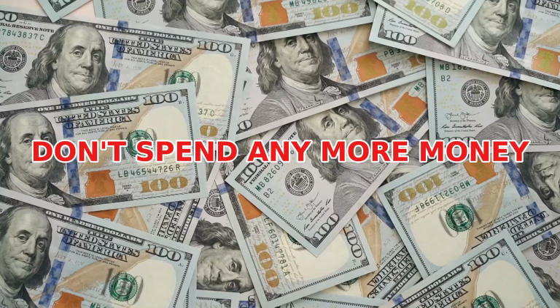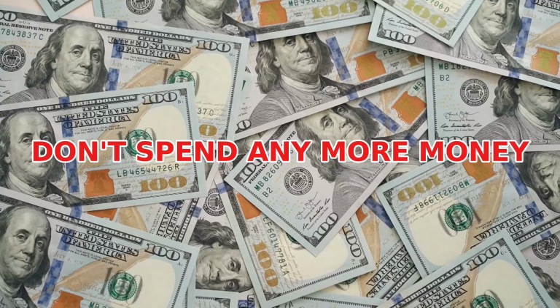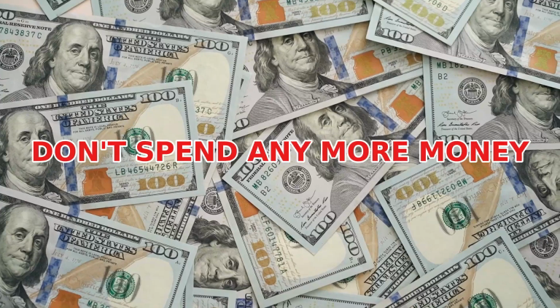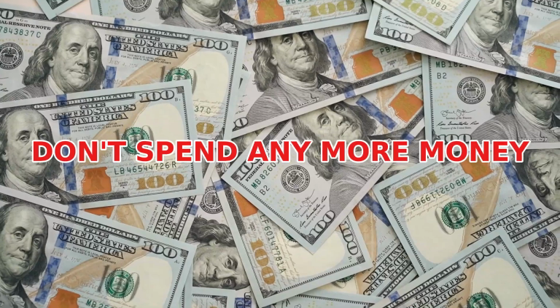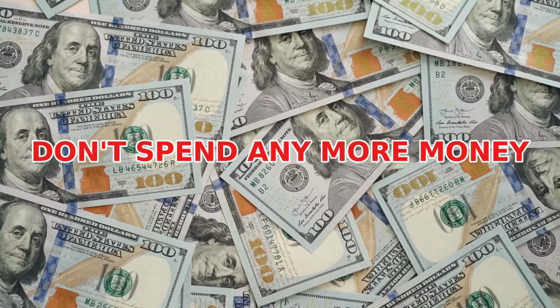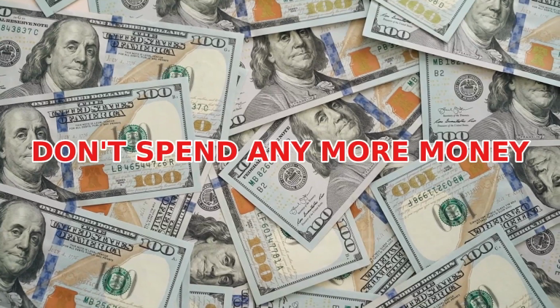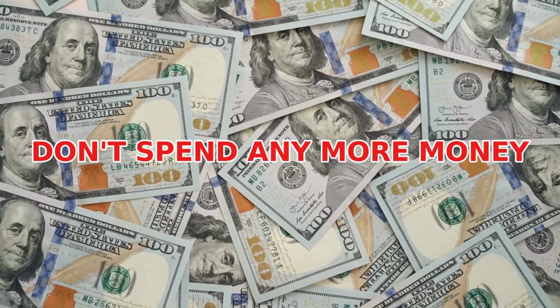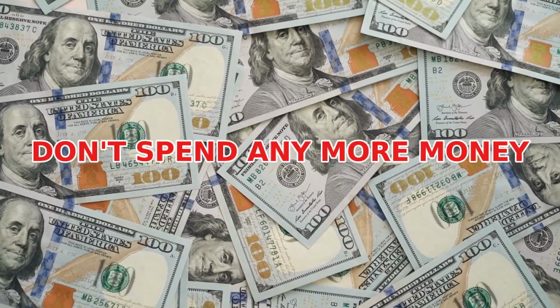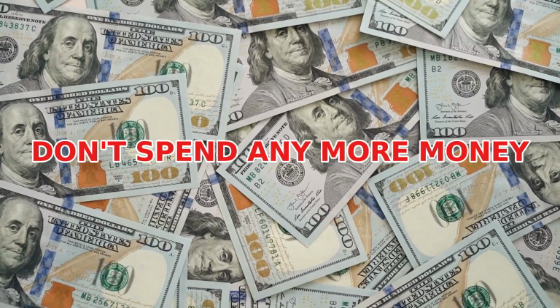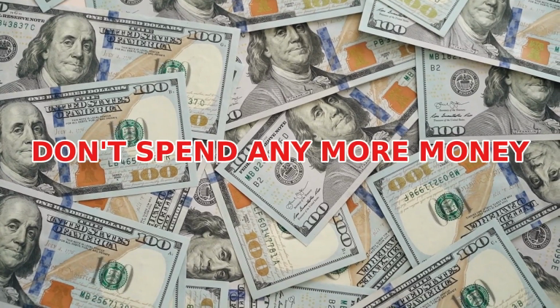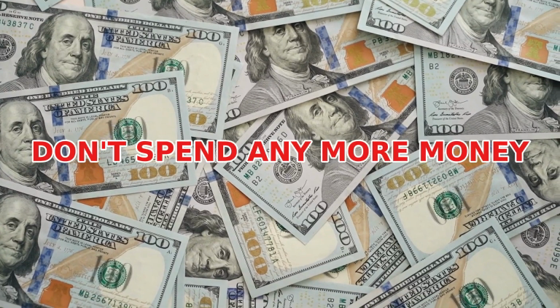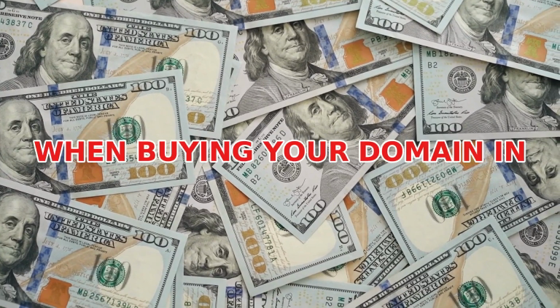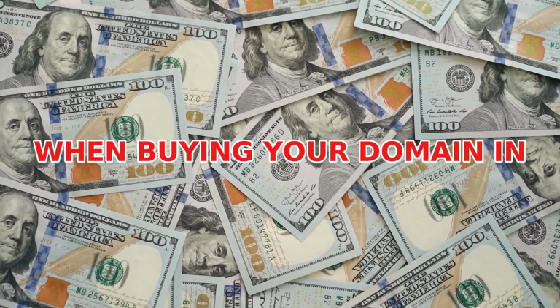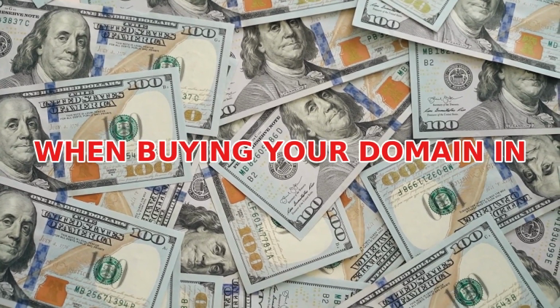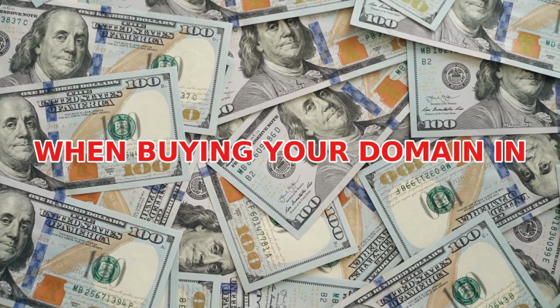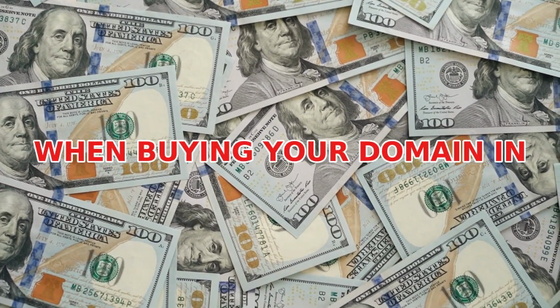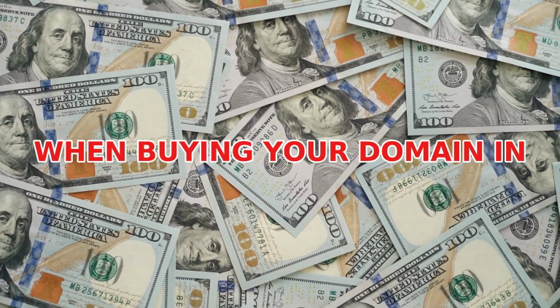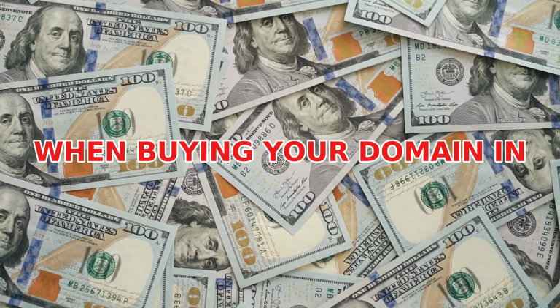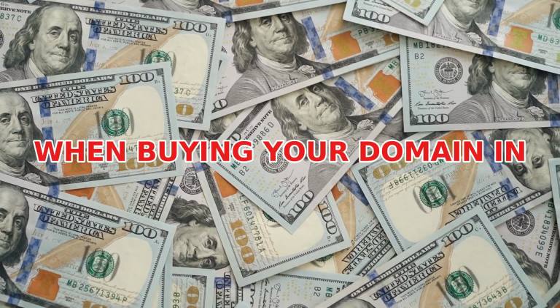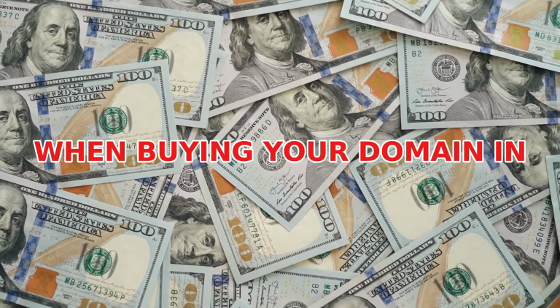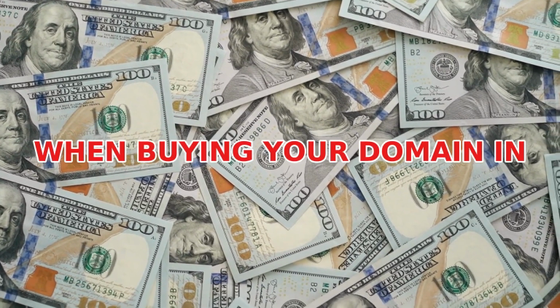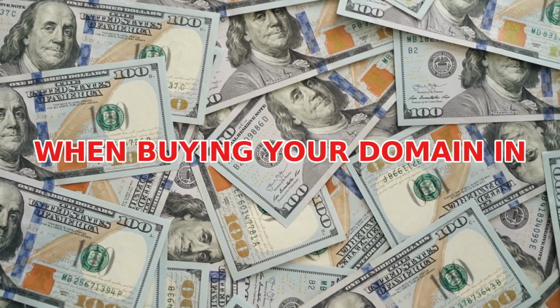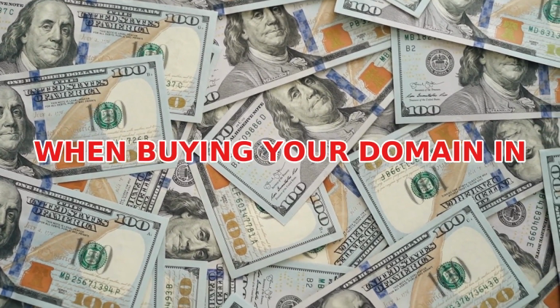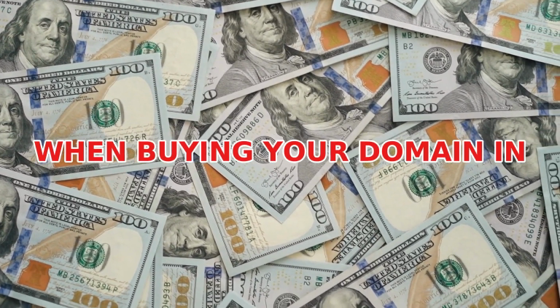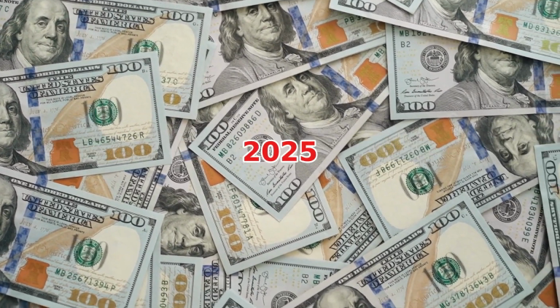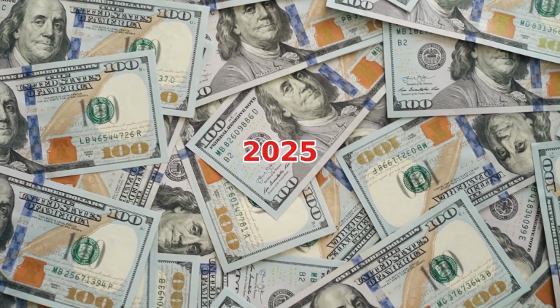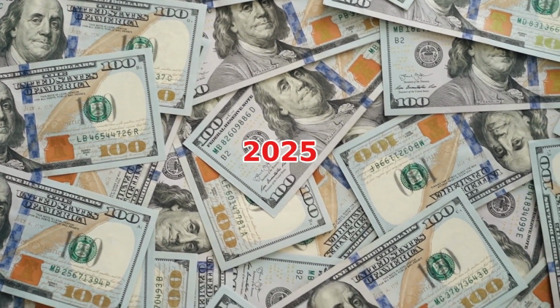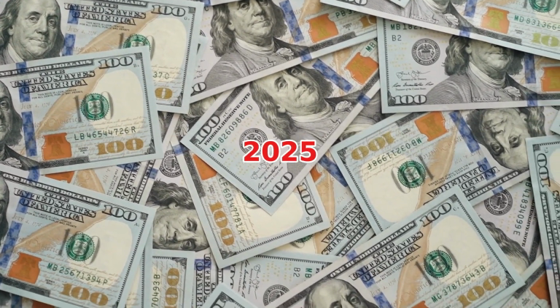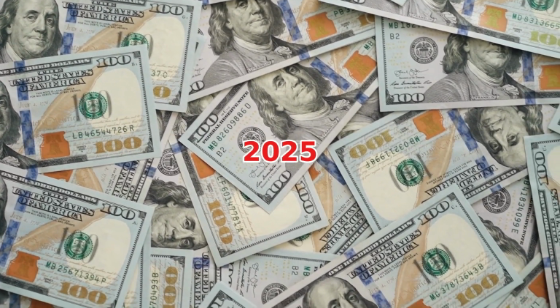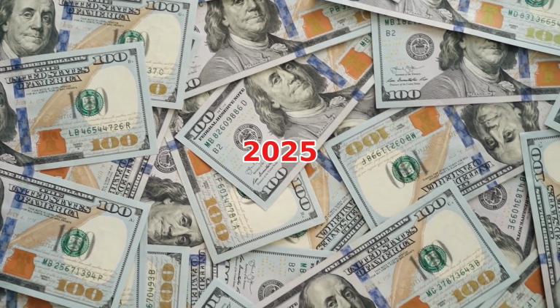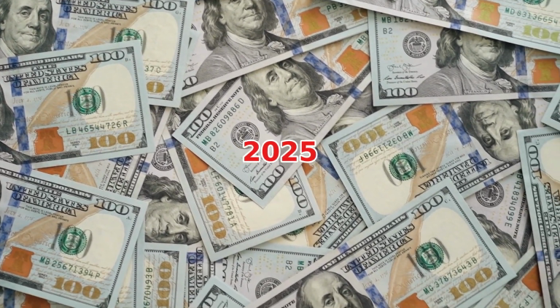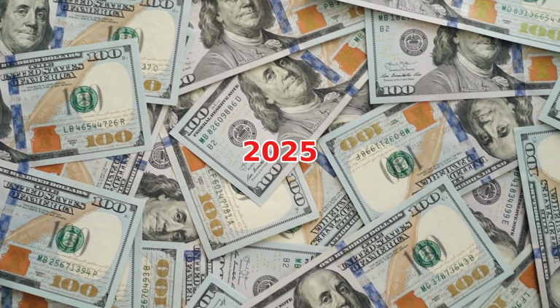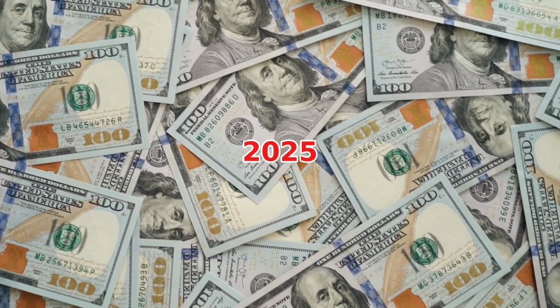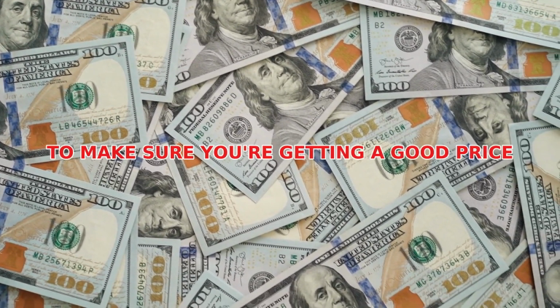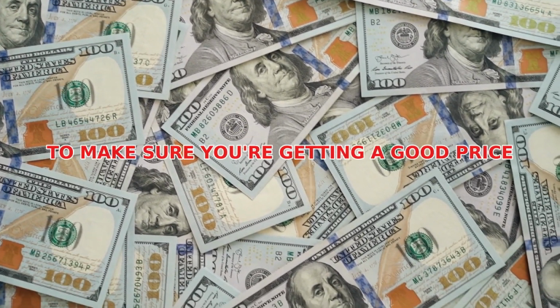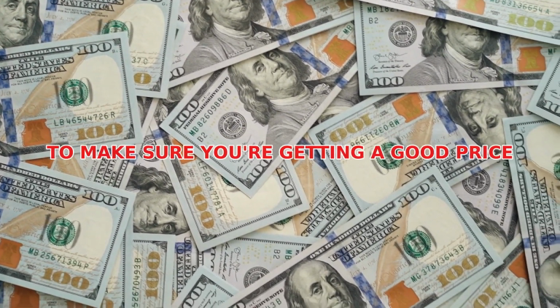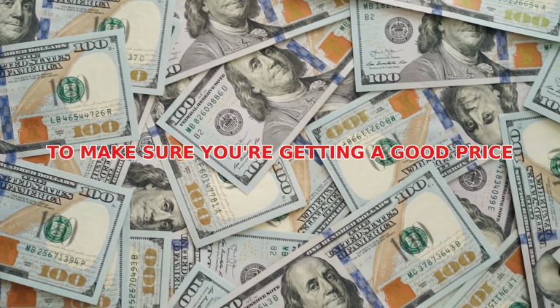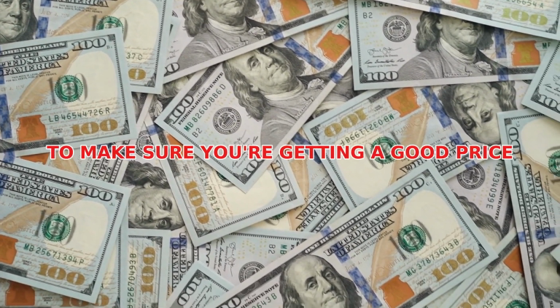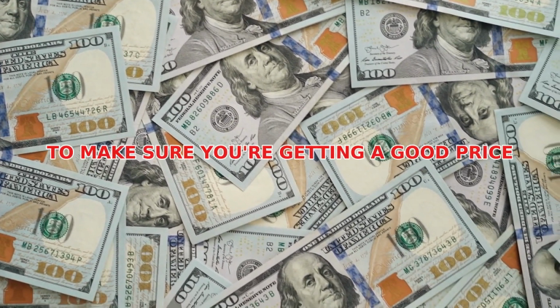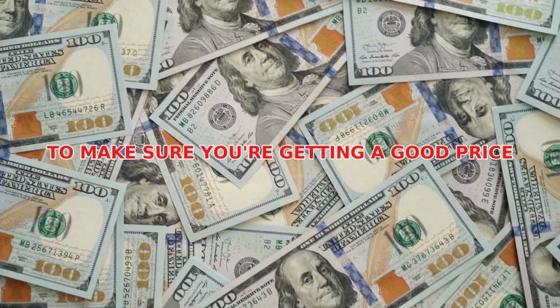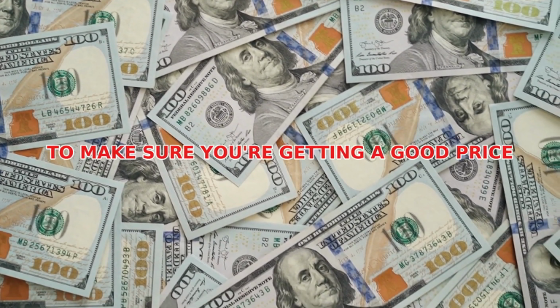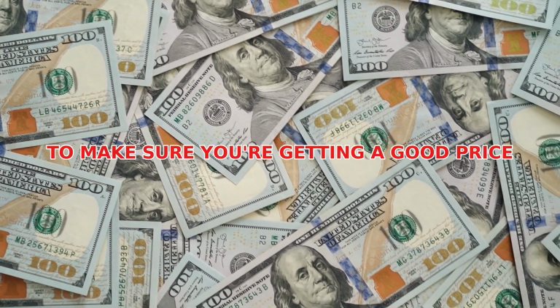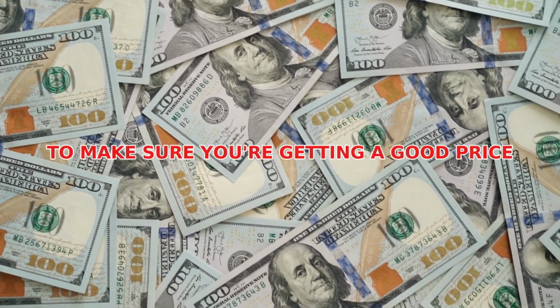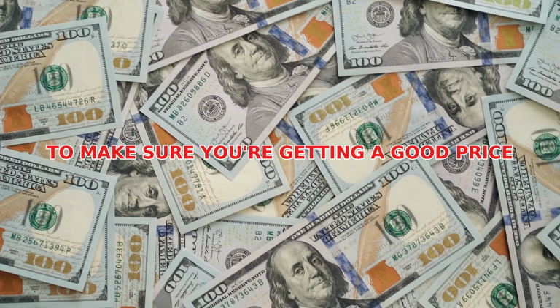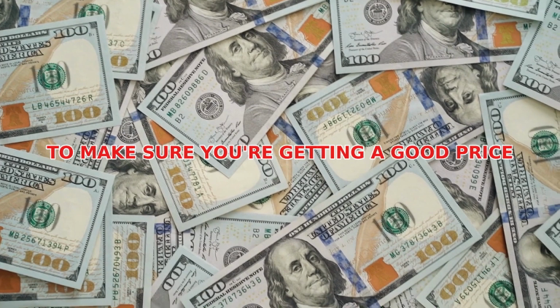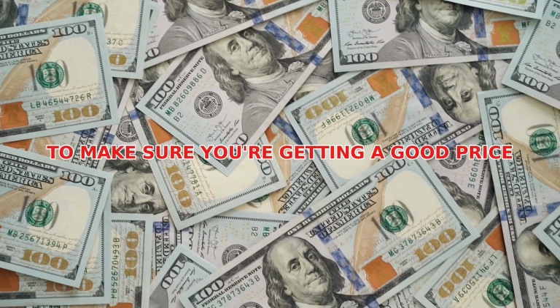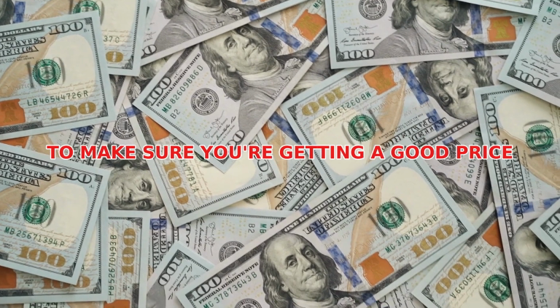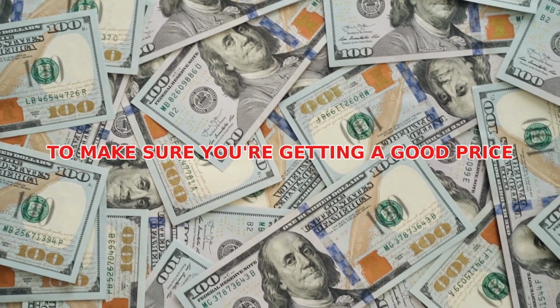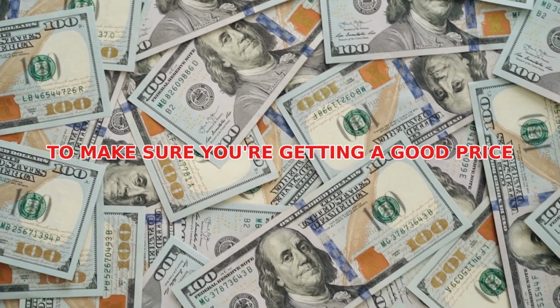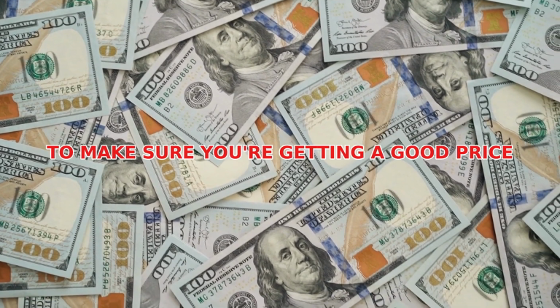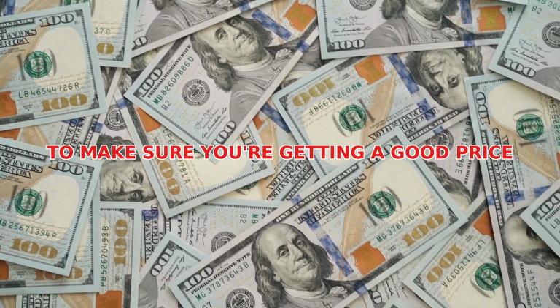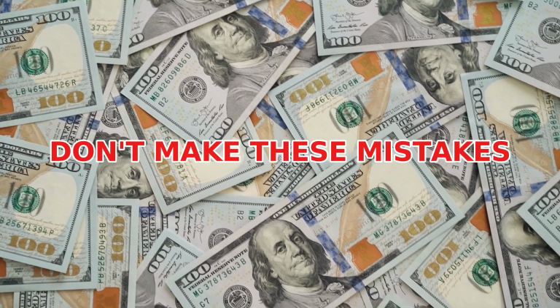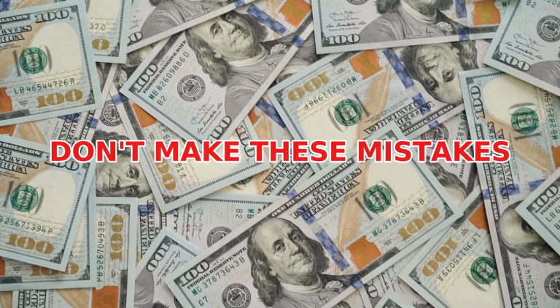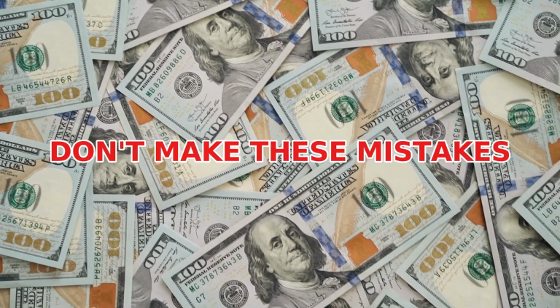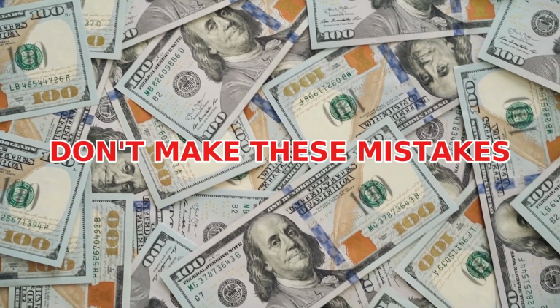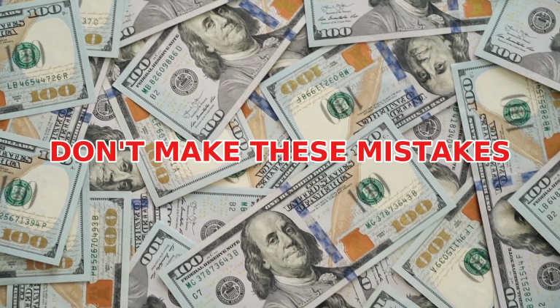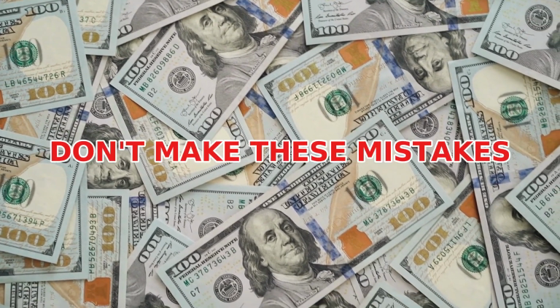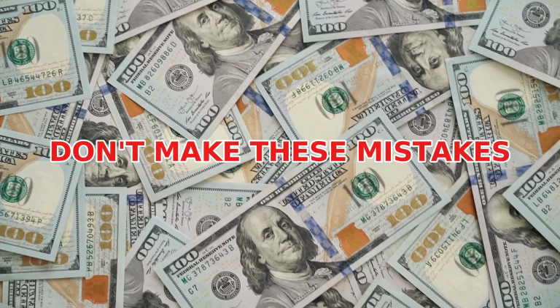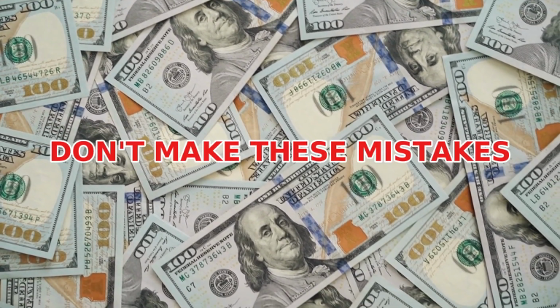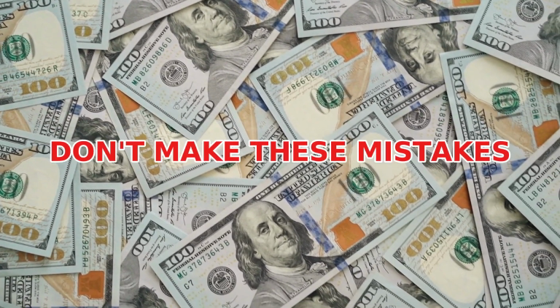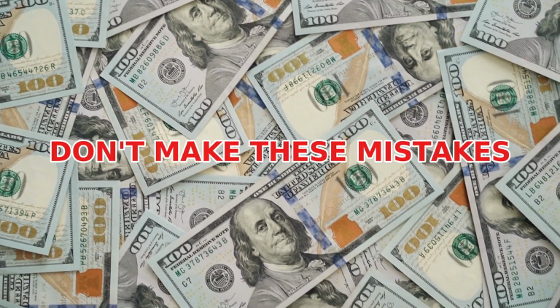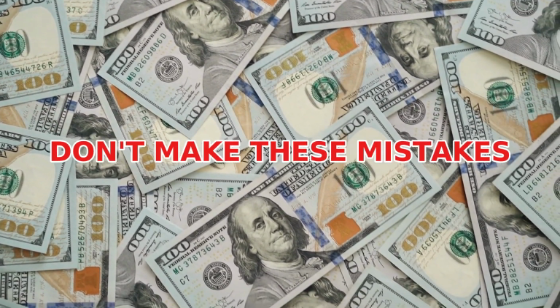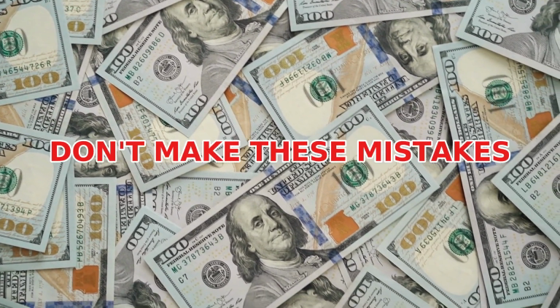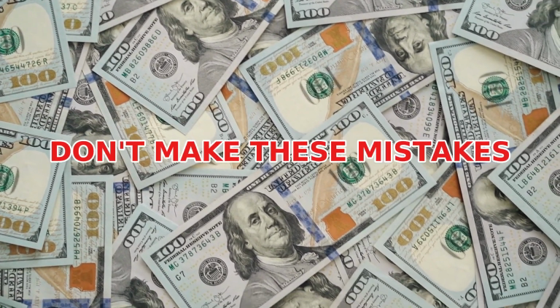Don't spend any more money than you have to when buying your domain in 2025 — make sure you're getting a good price. Don't make these mistakes.